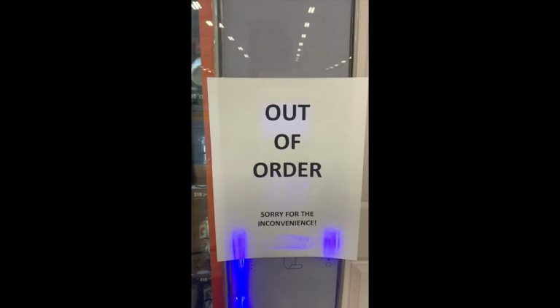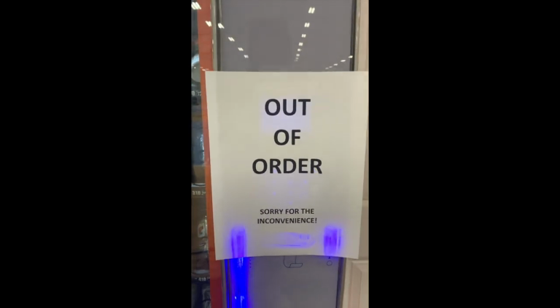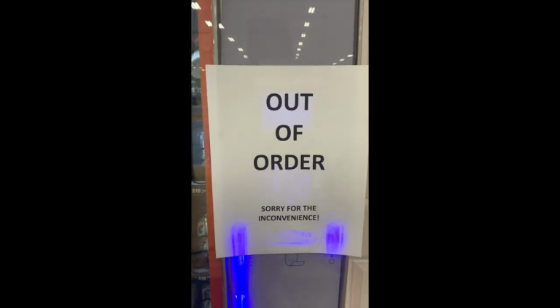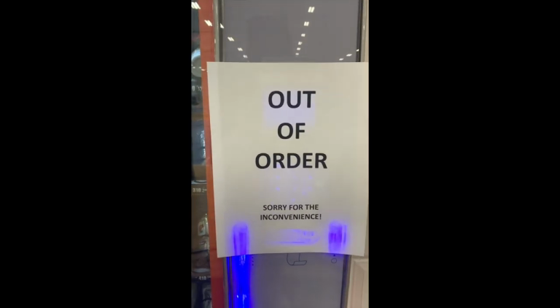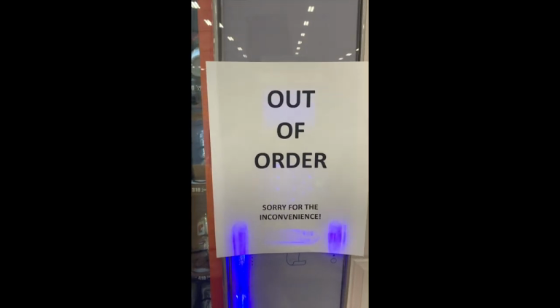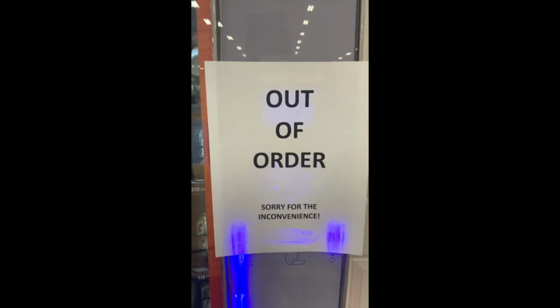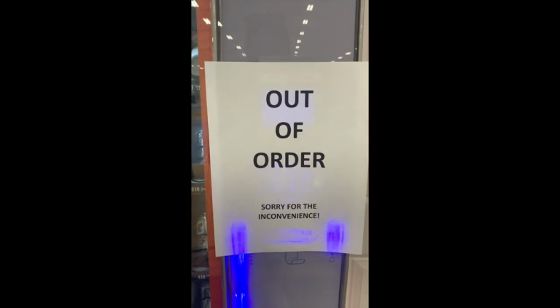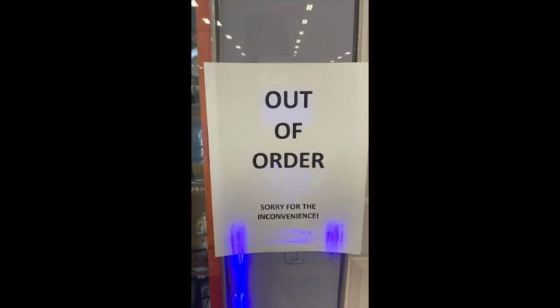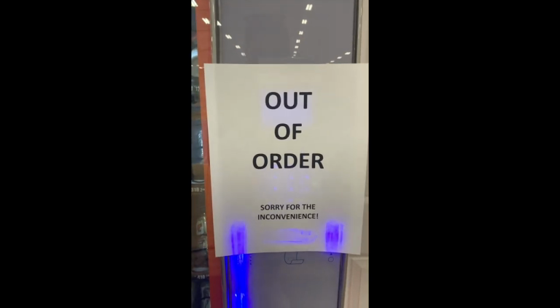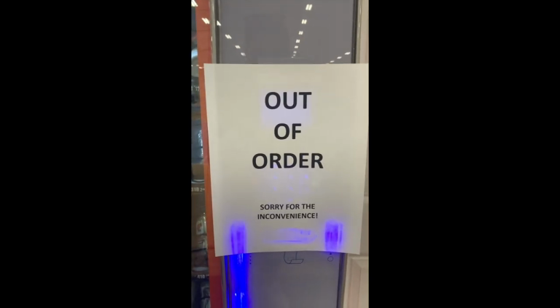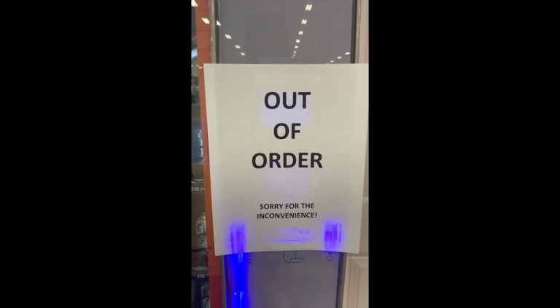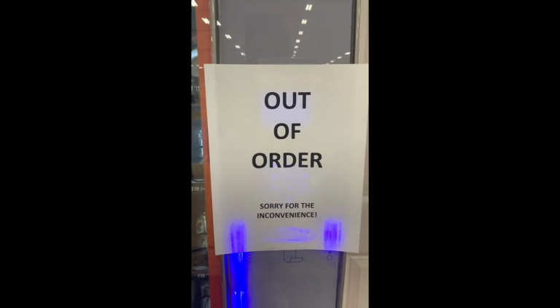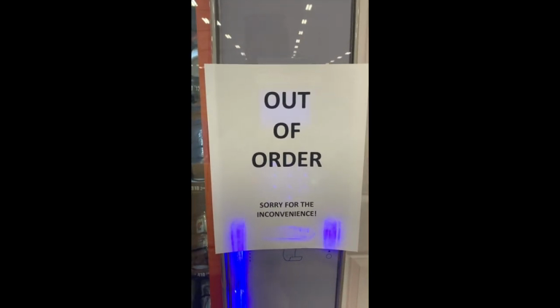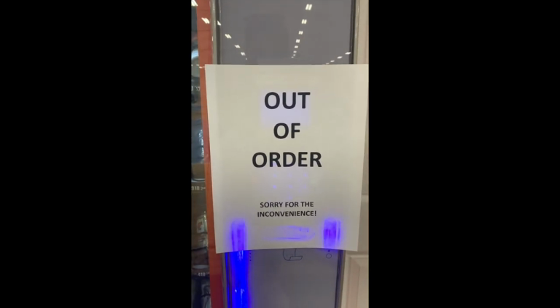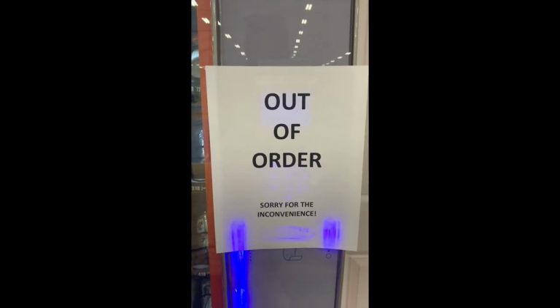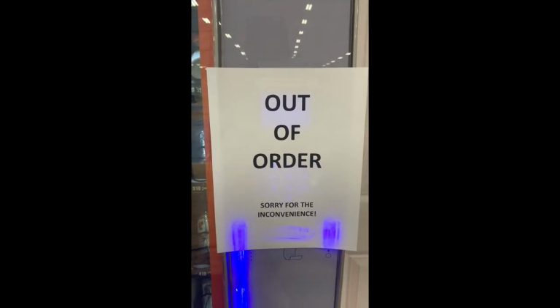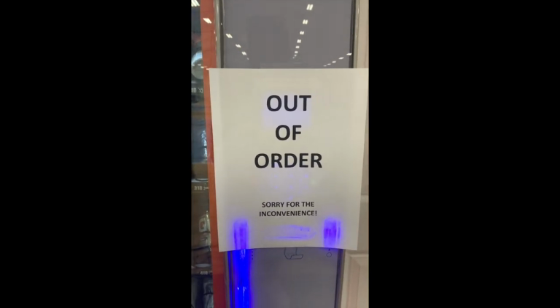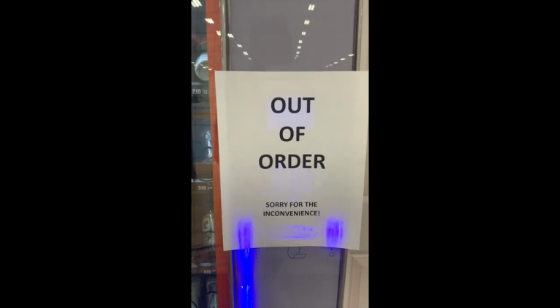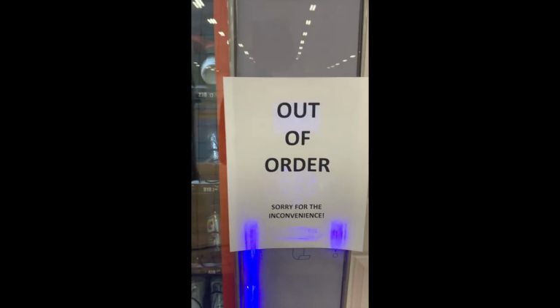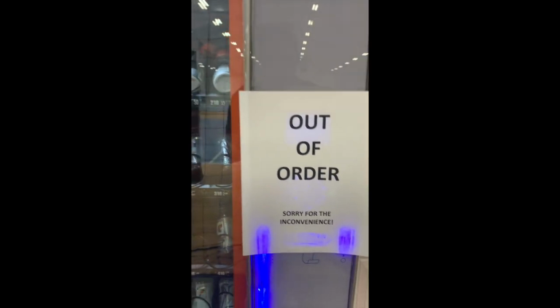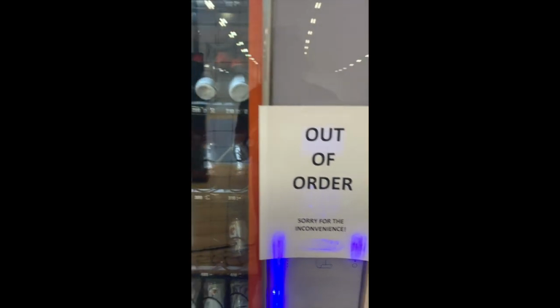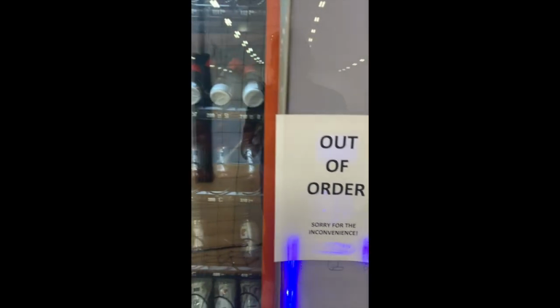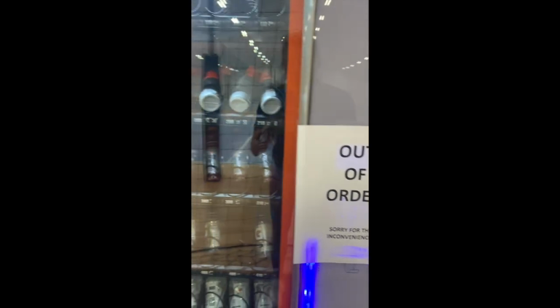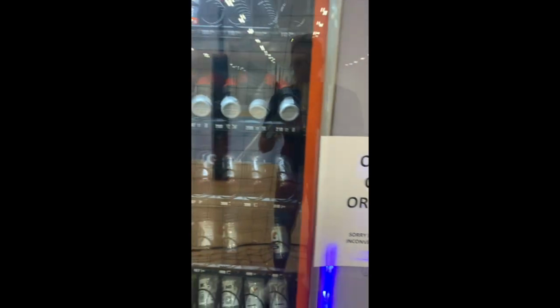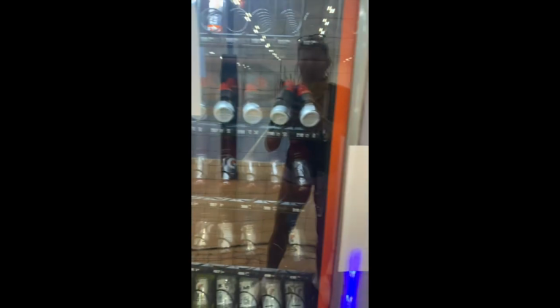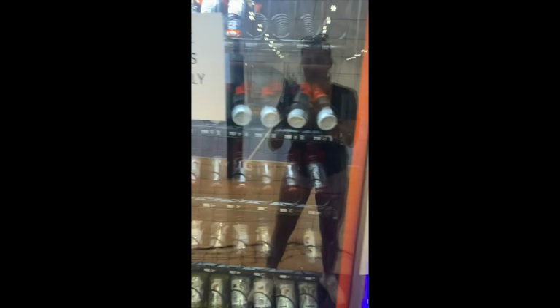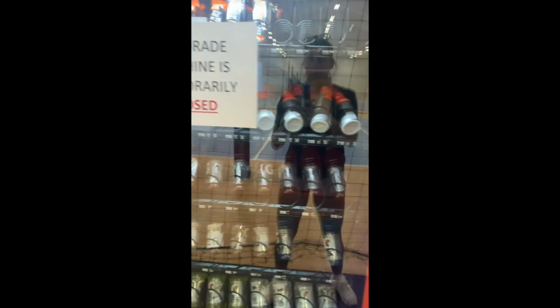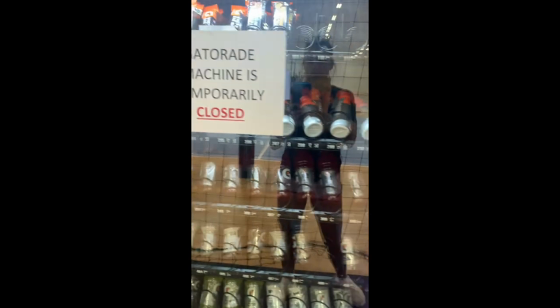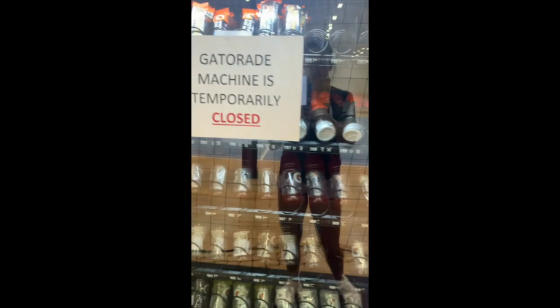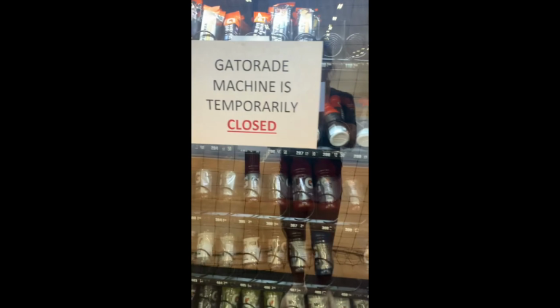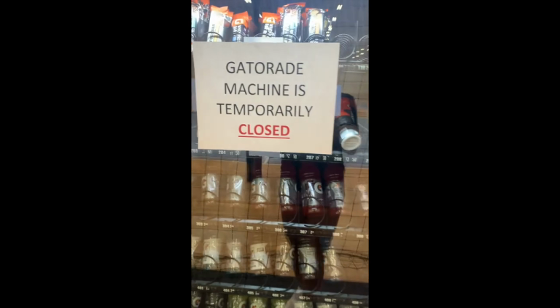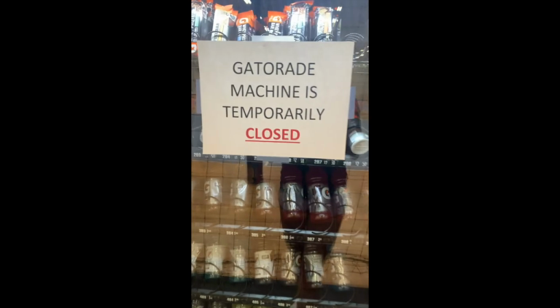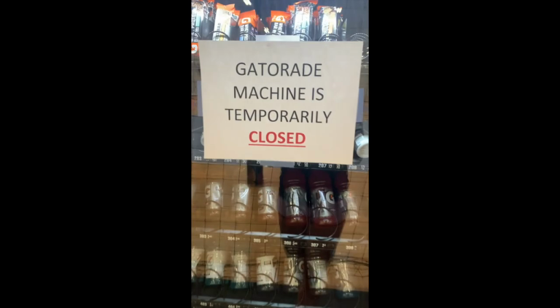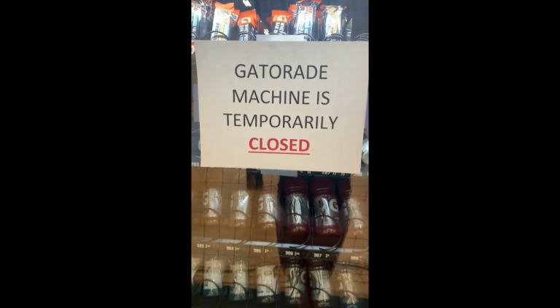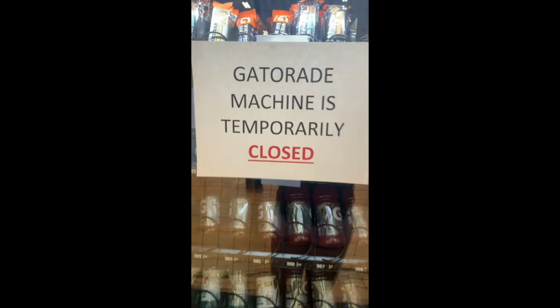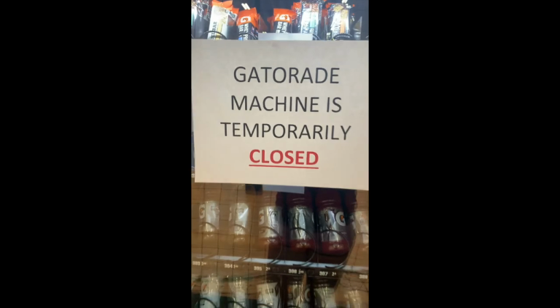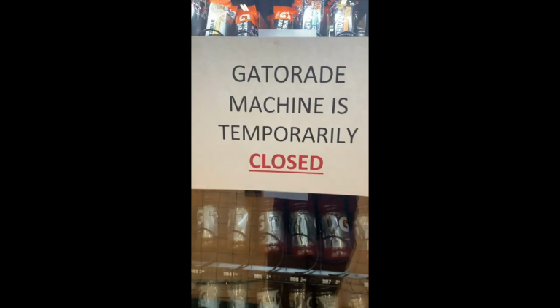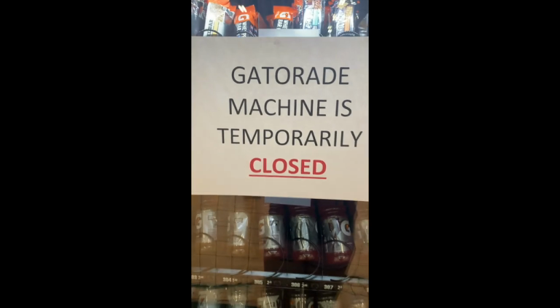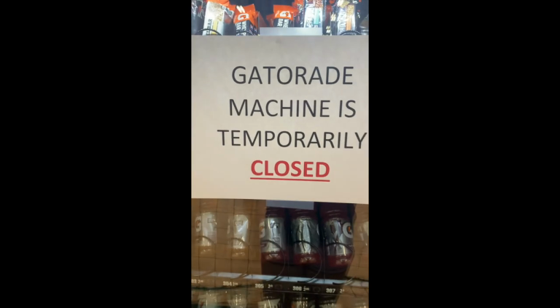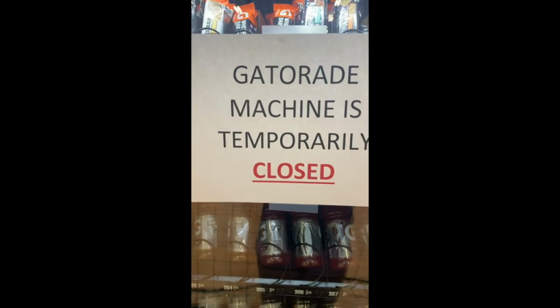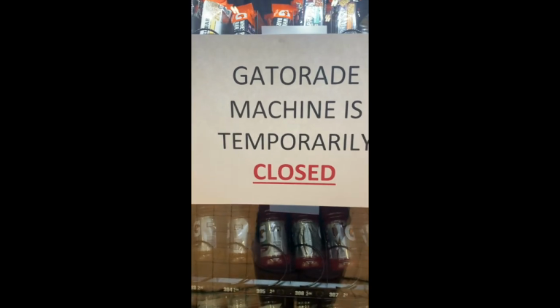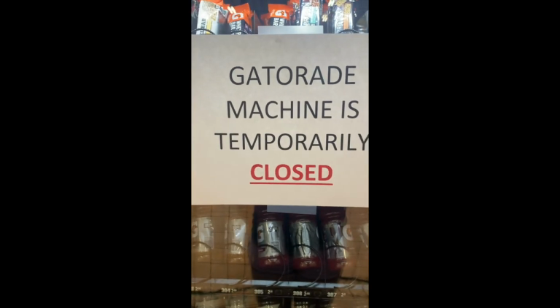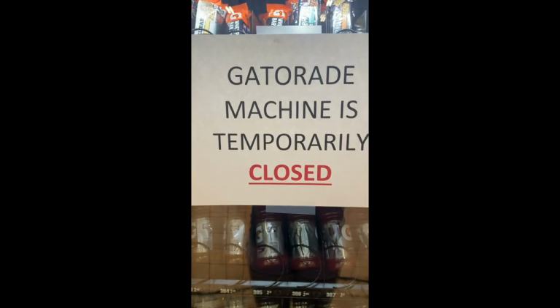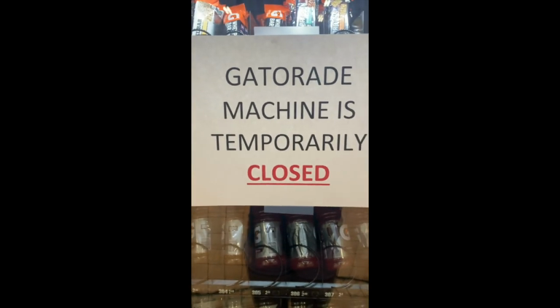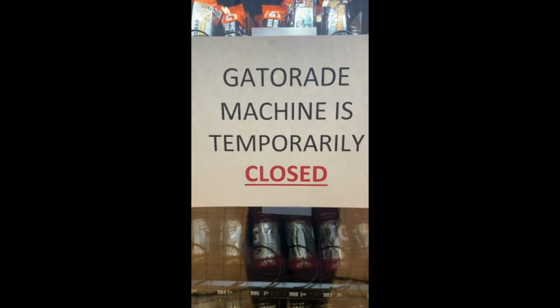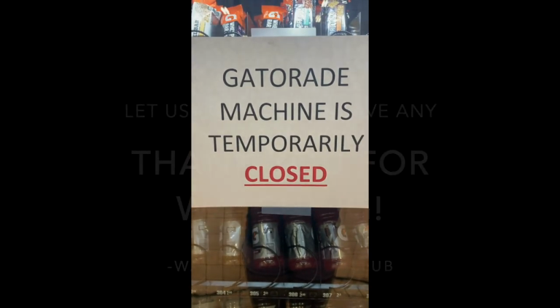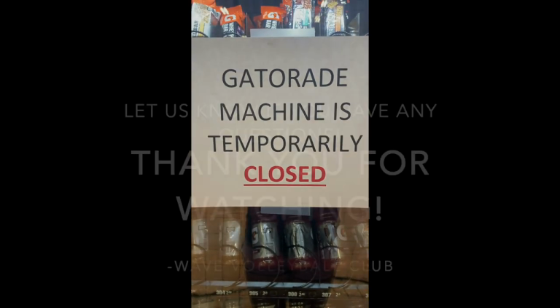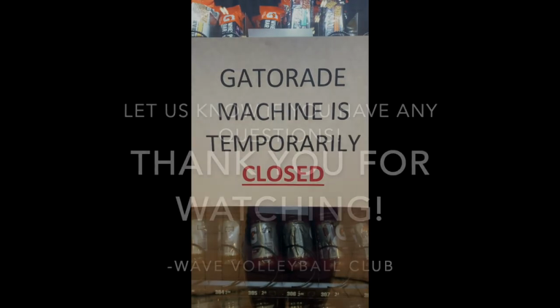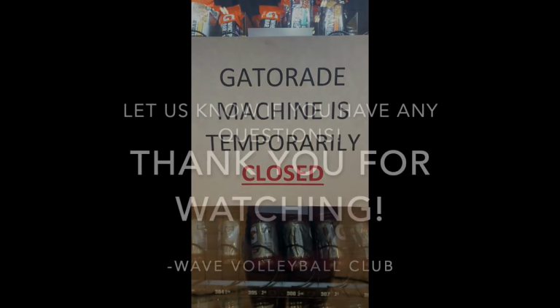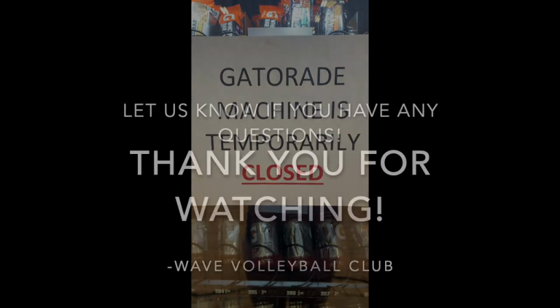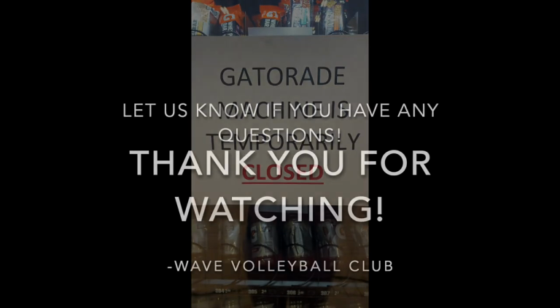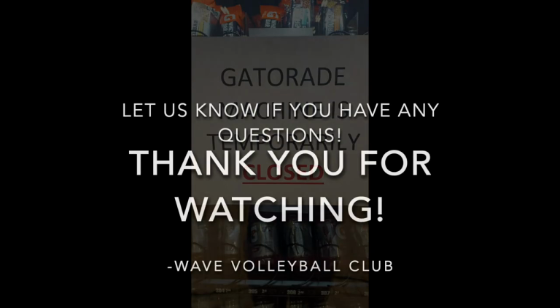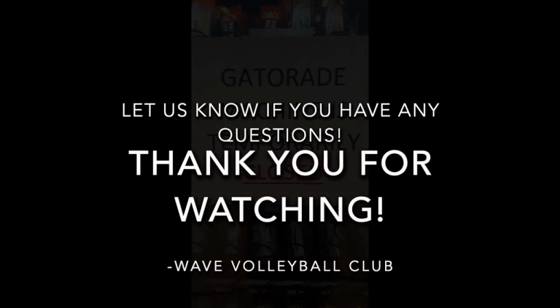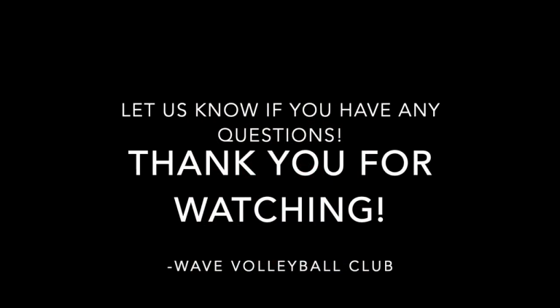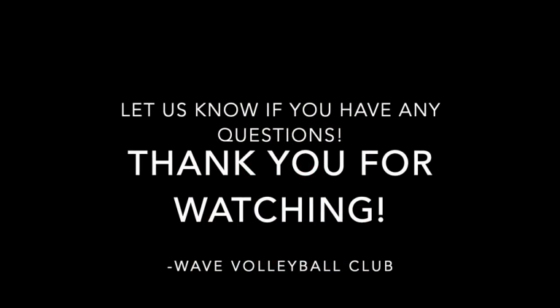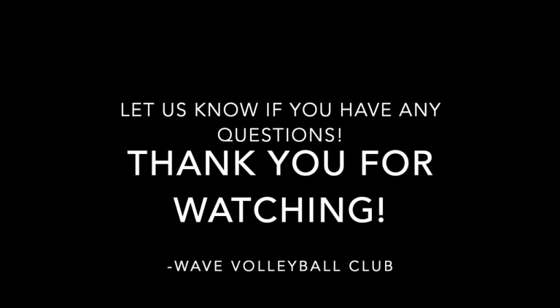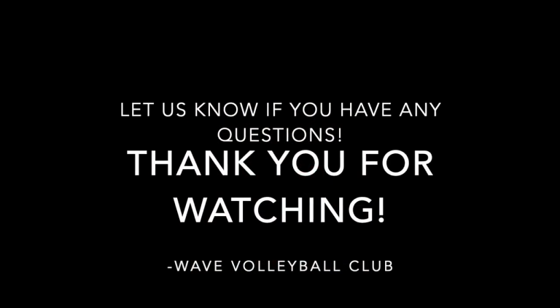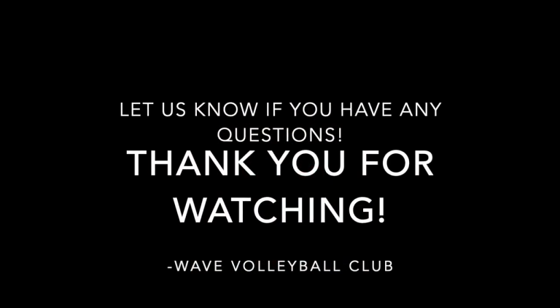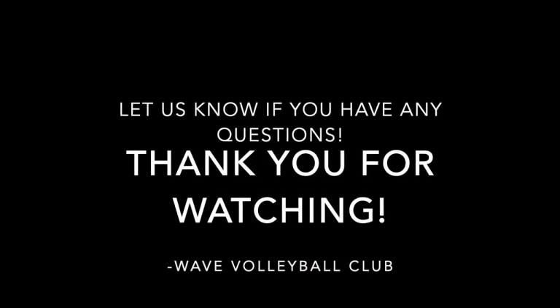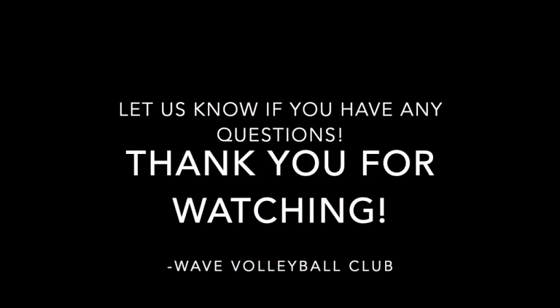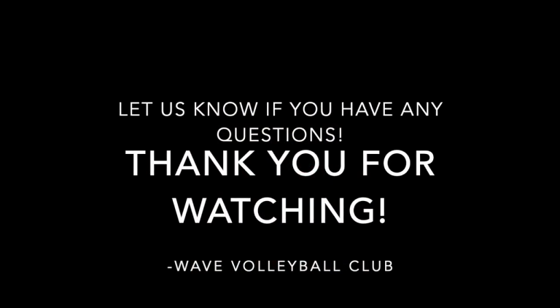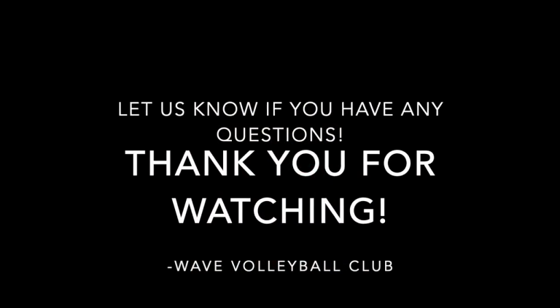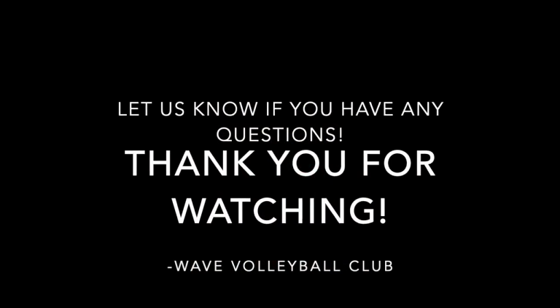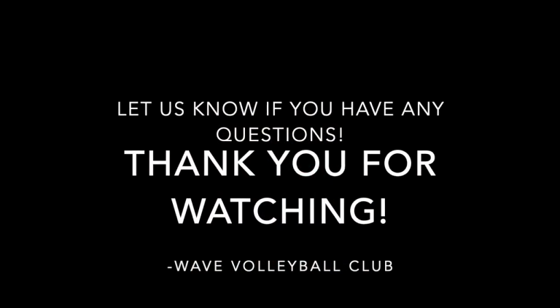Please note that our water fountain is unavailable, so be sure to bring enough water. In addition, our Gatorade machine will also be closed — so again, please bring enough water to stay hydrated.